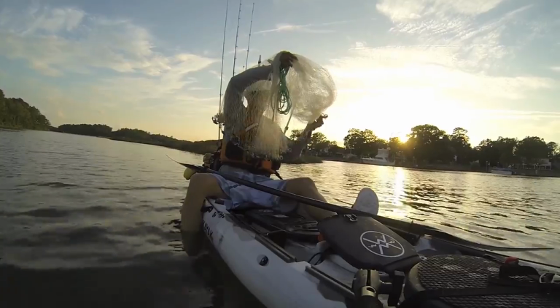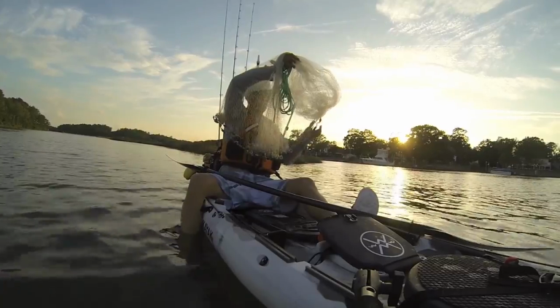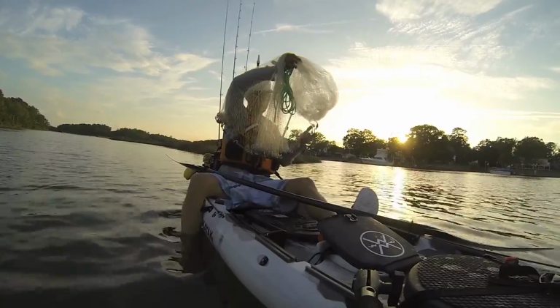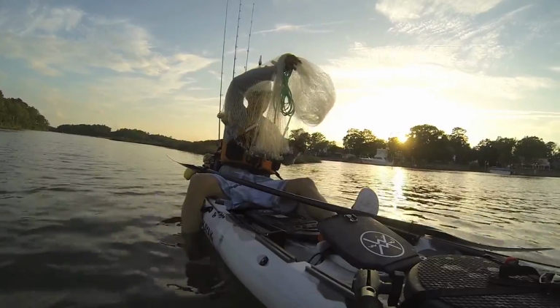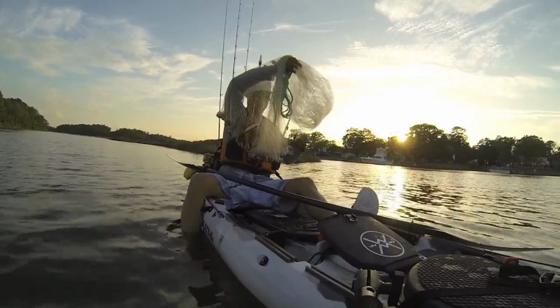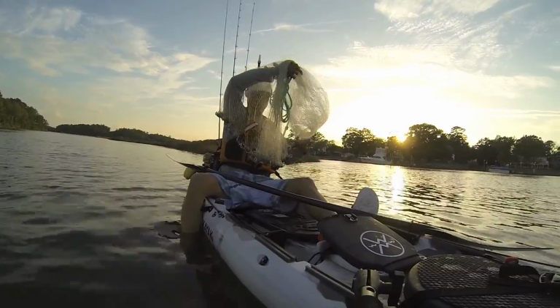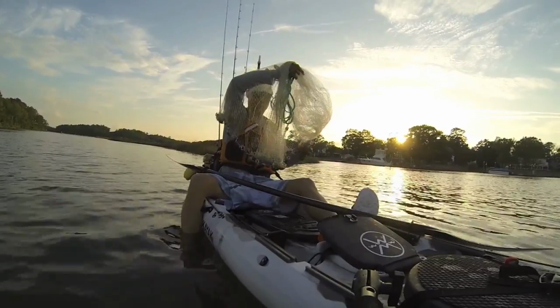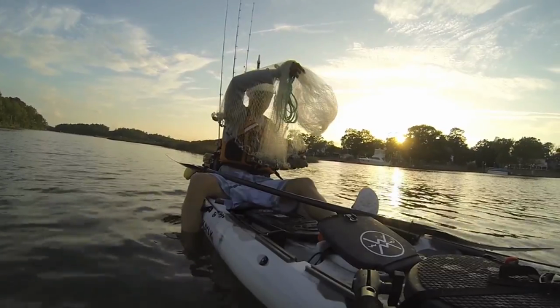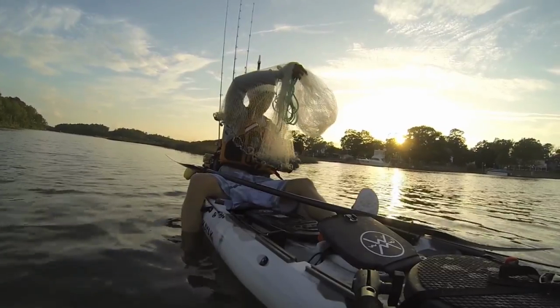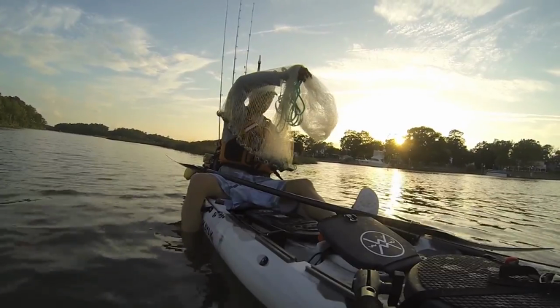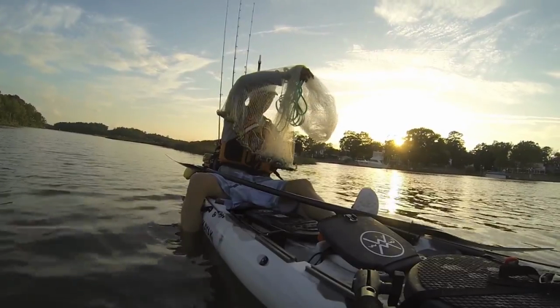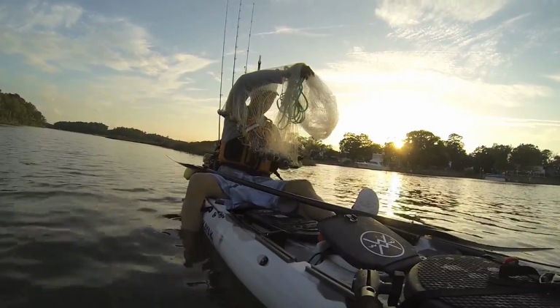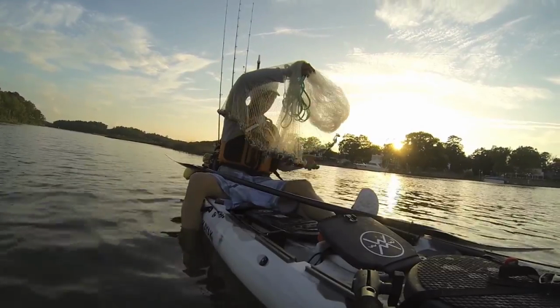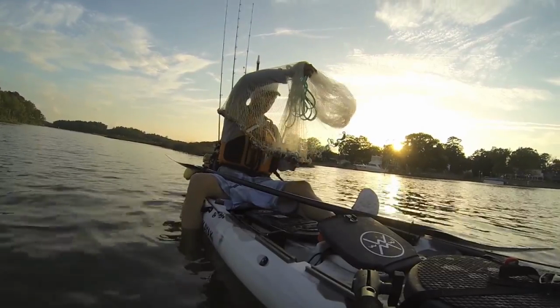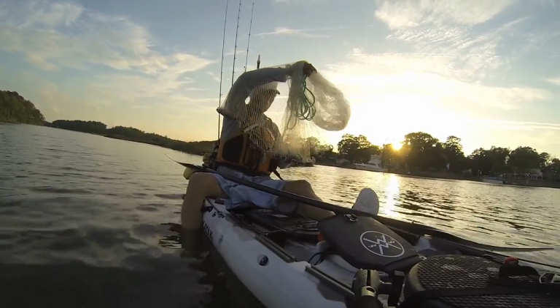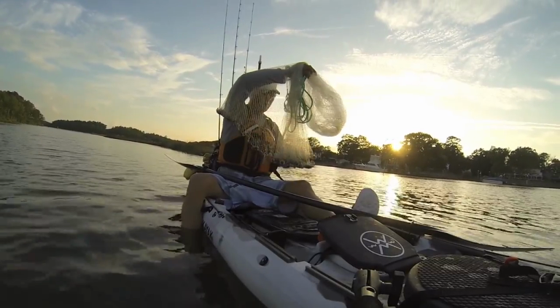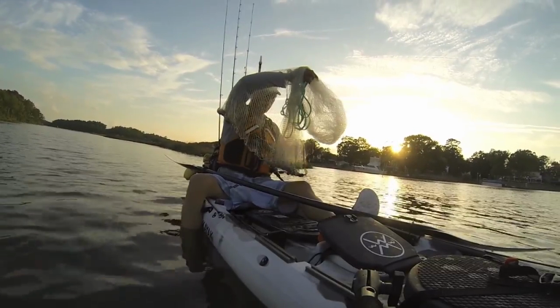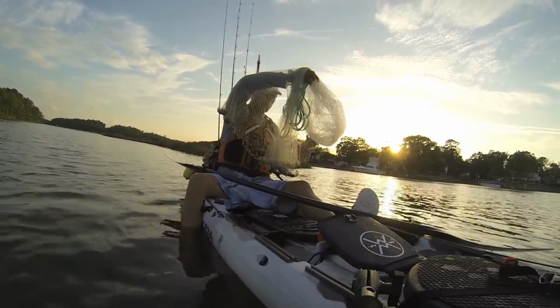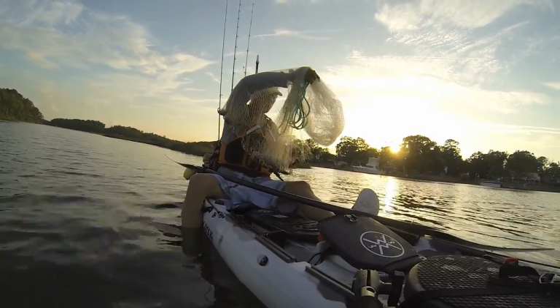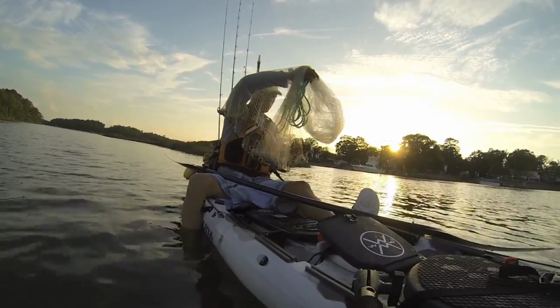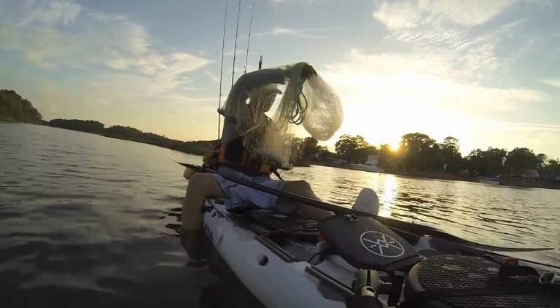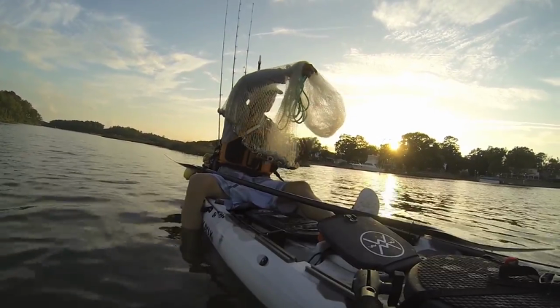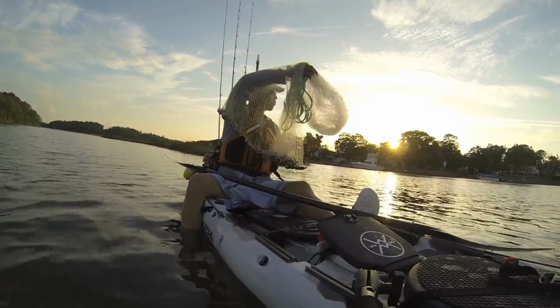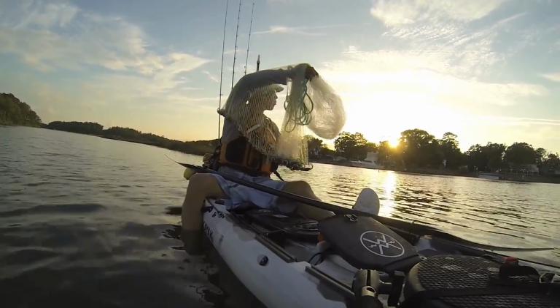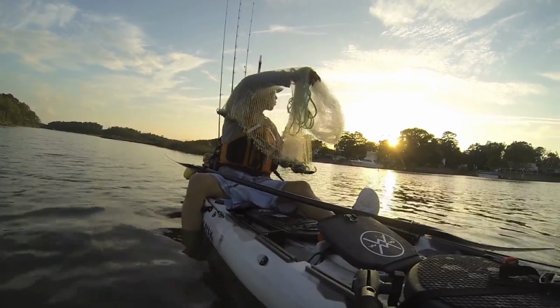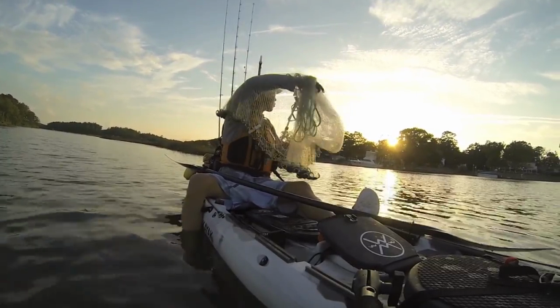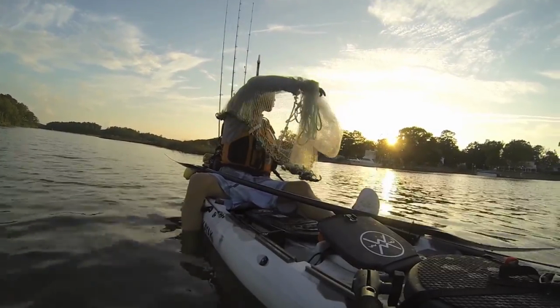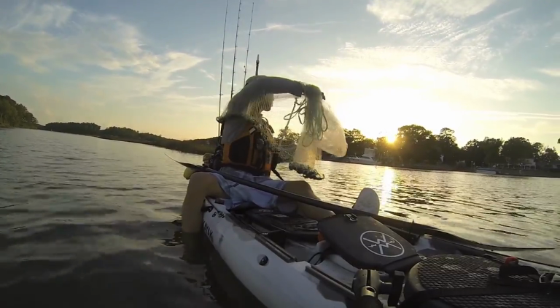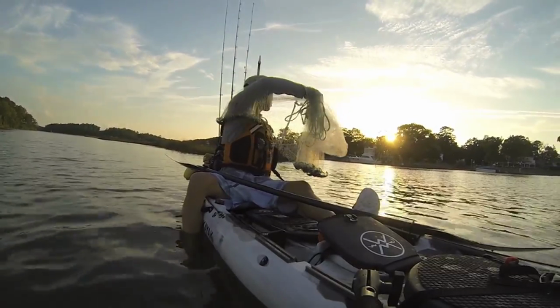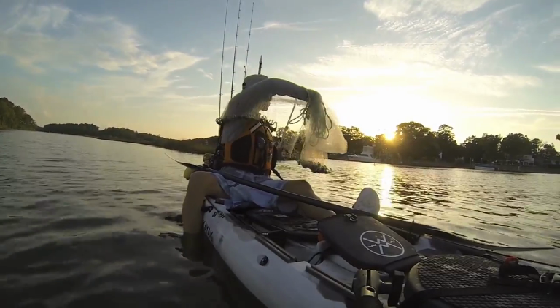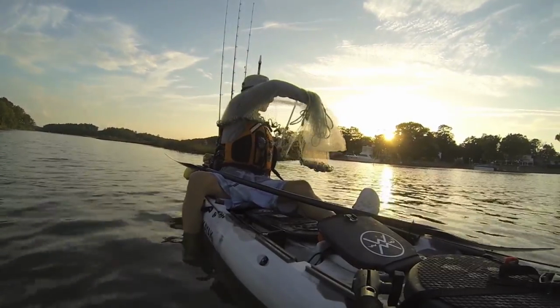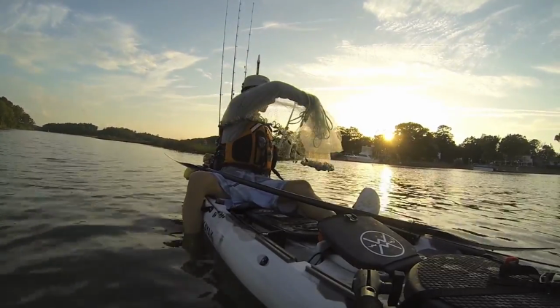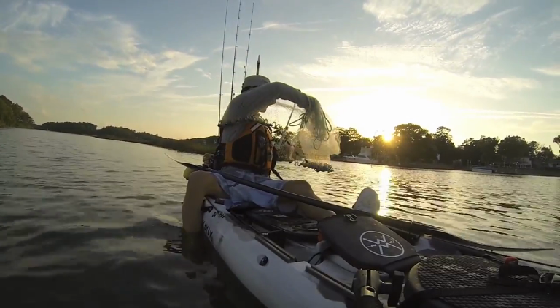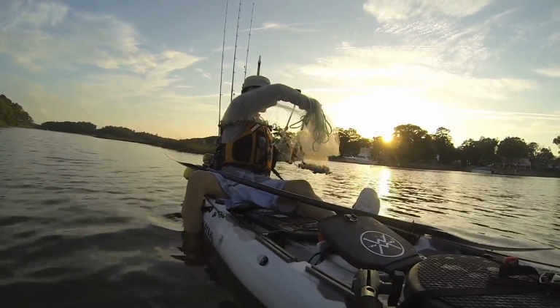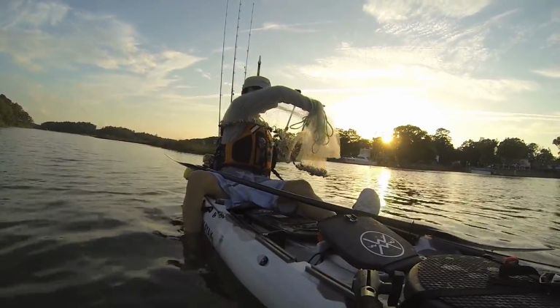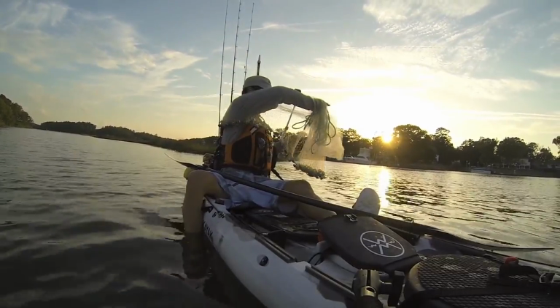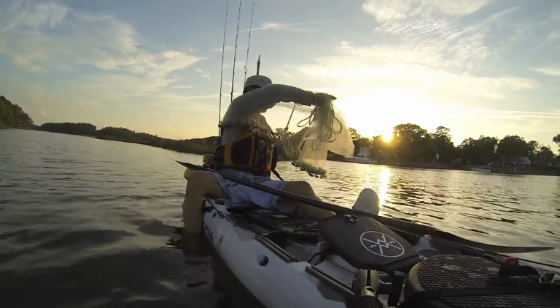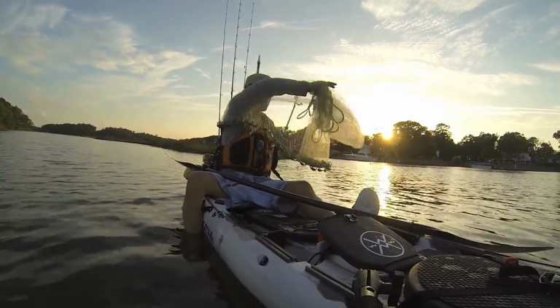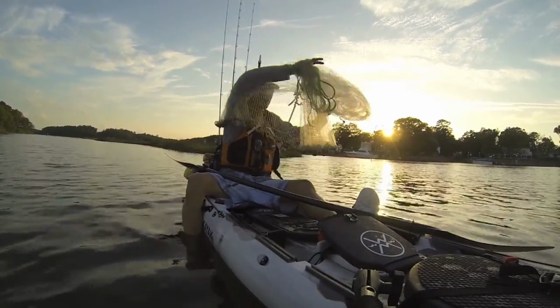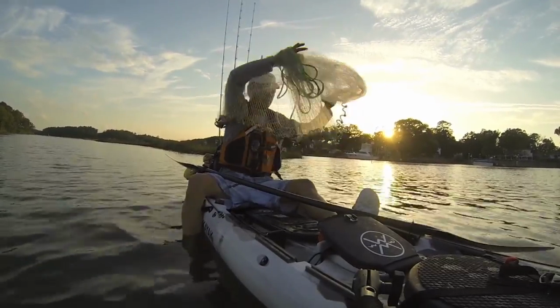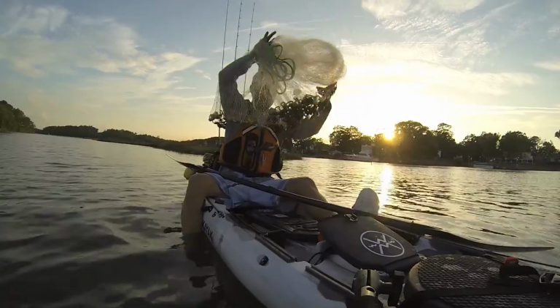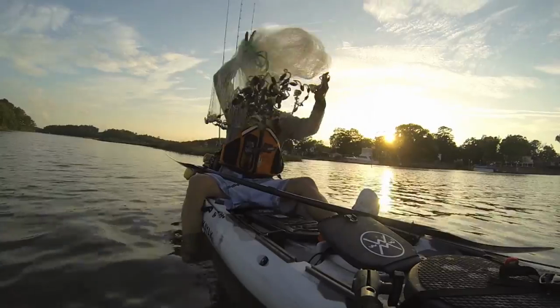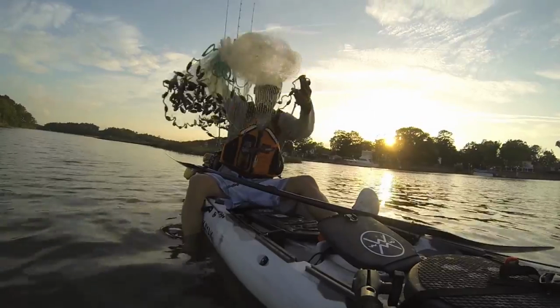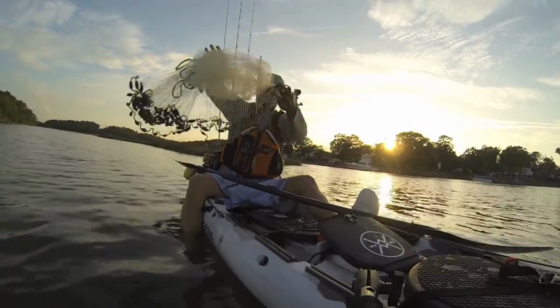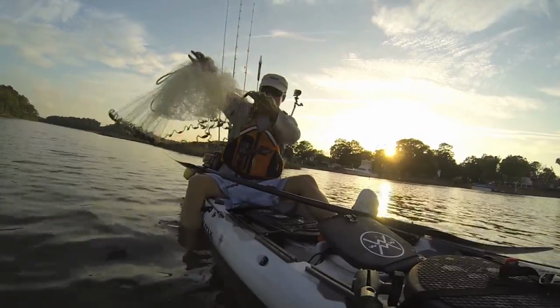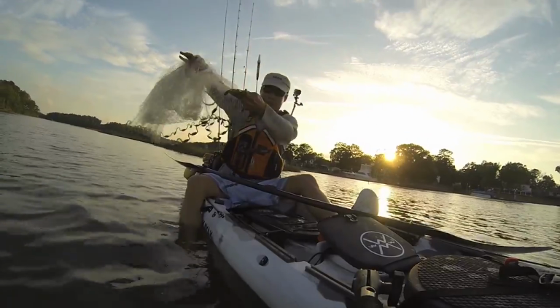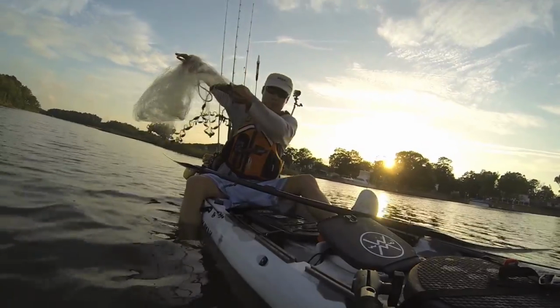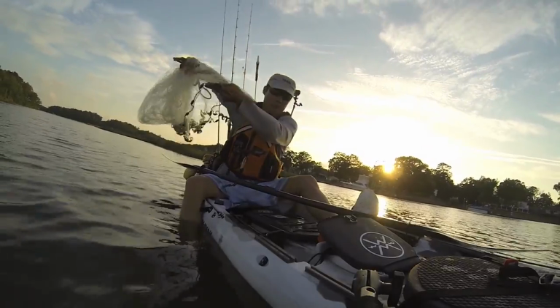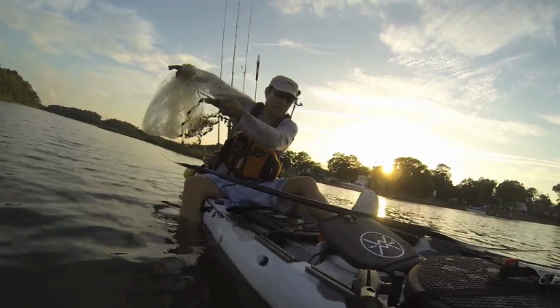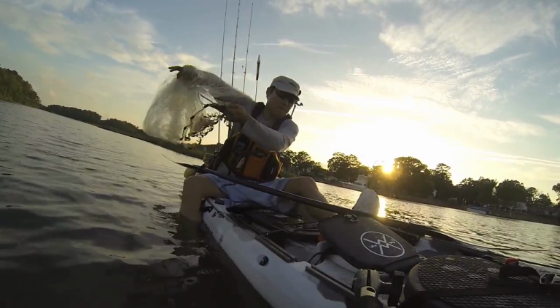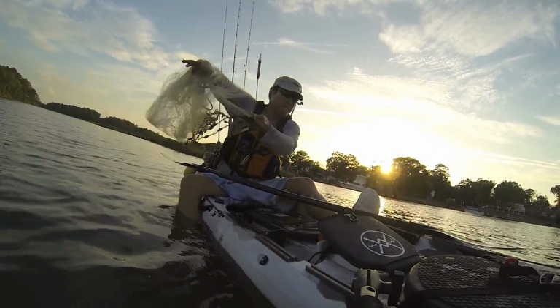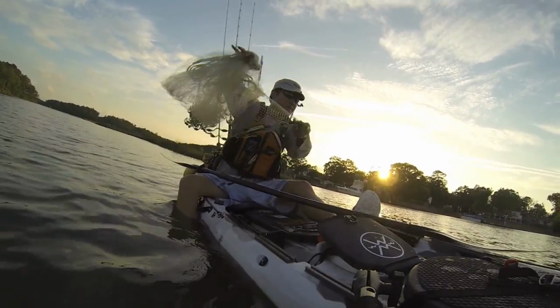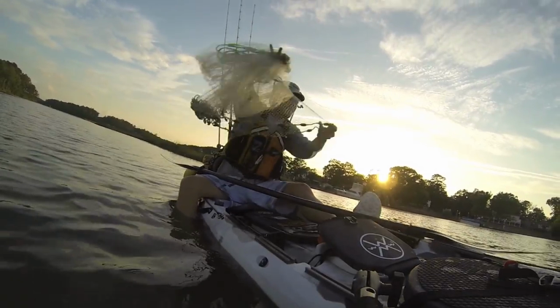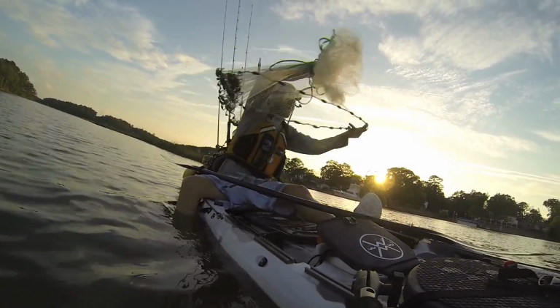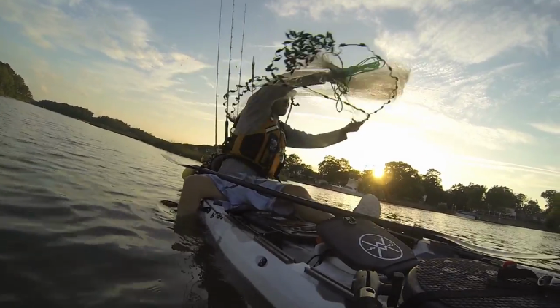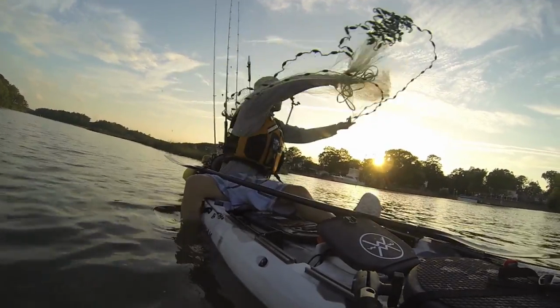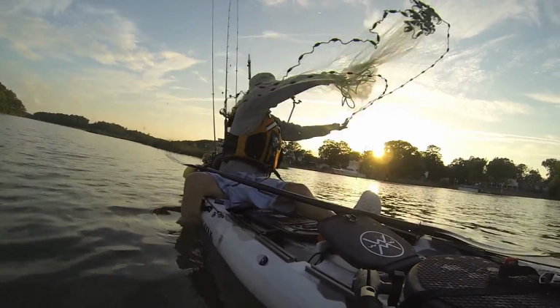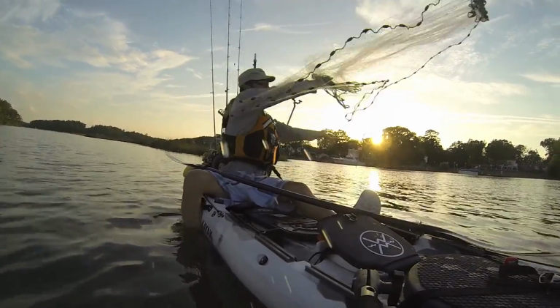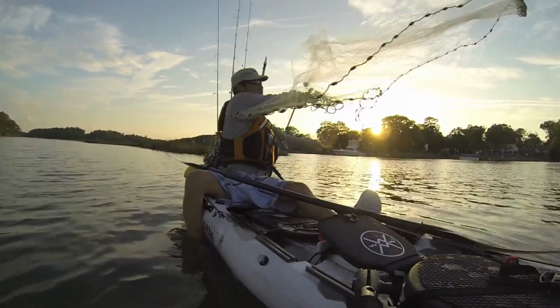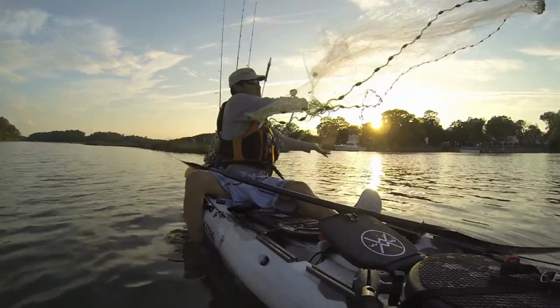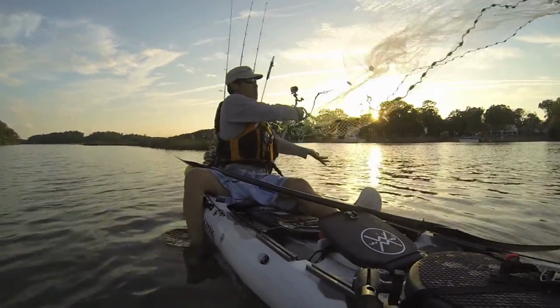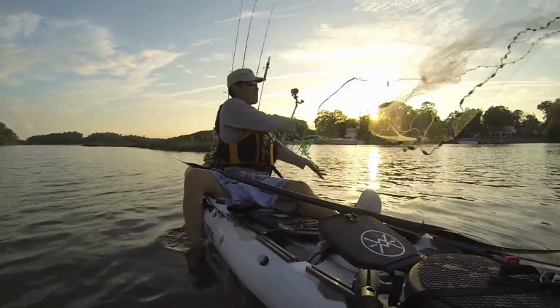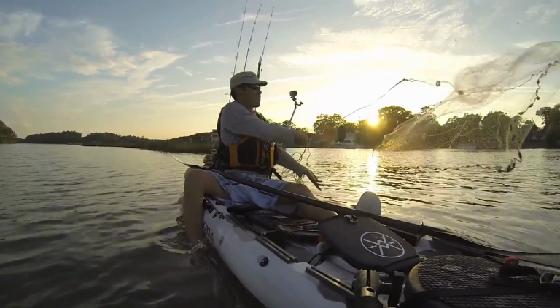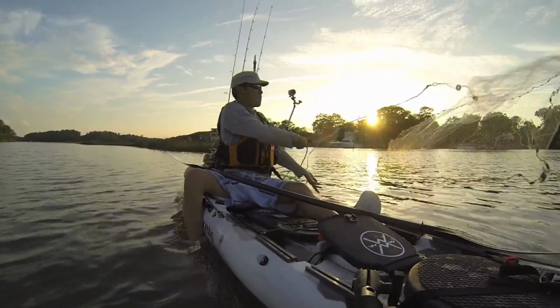After it's all clear, I grab the bottom of the skirt with my left hand and get a little momentum. And using that circular motion, I'll toss.